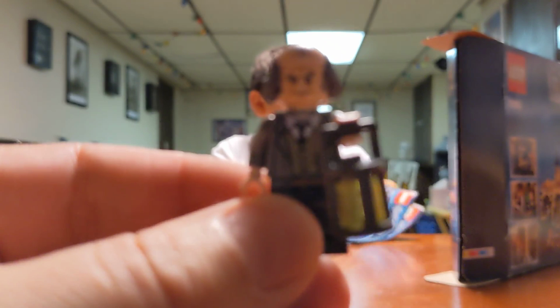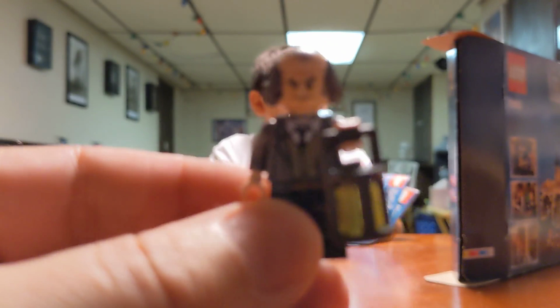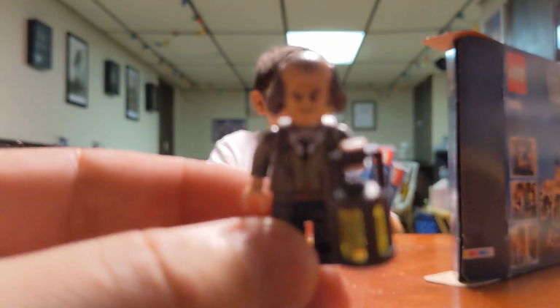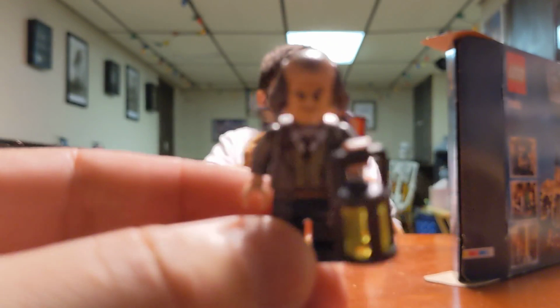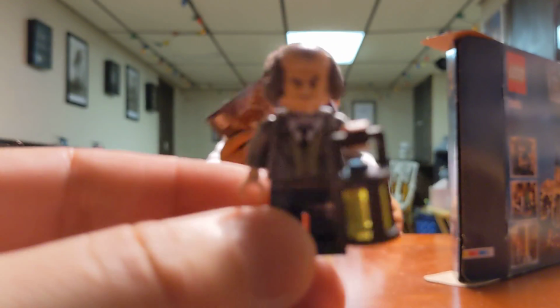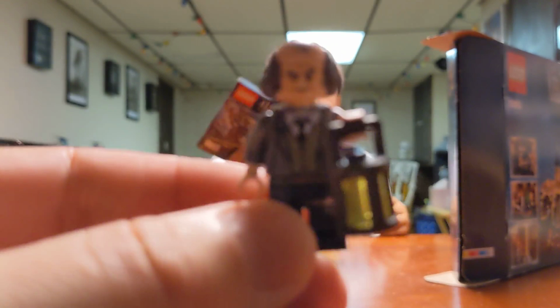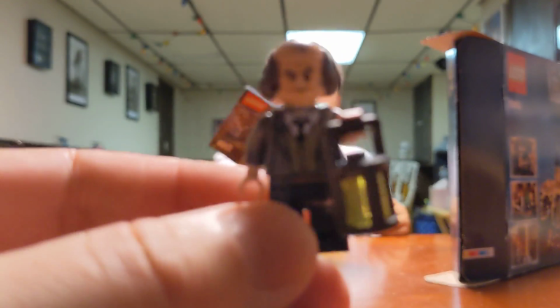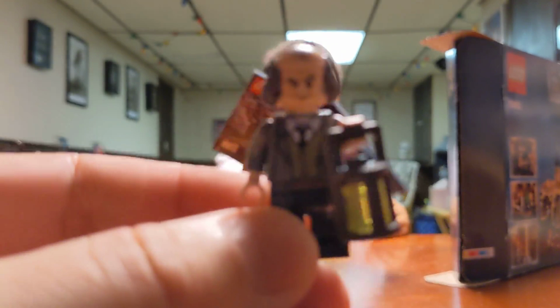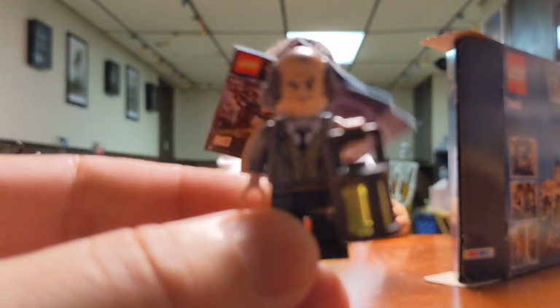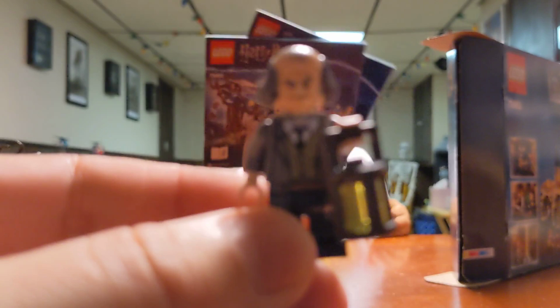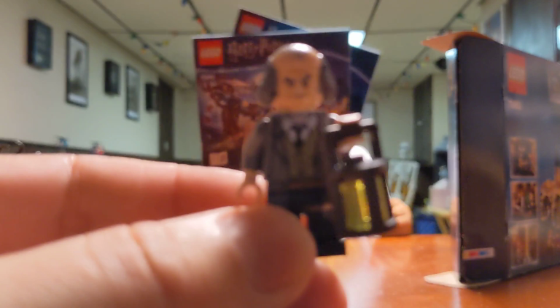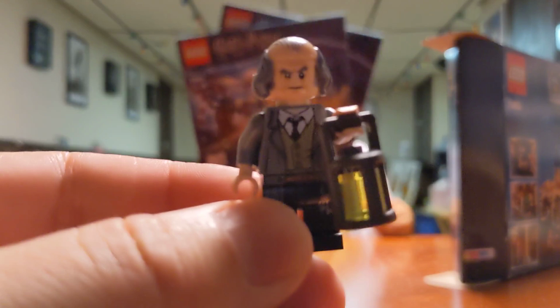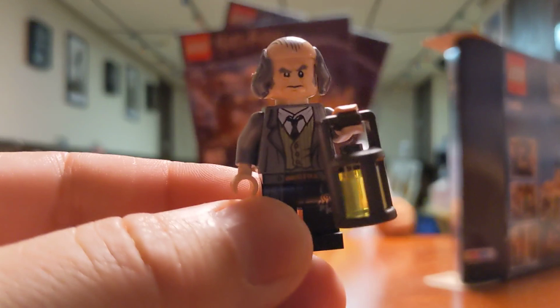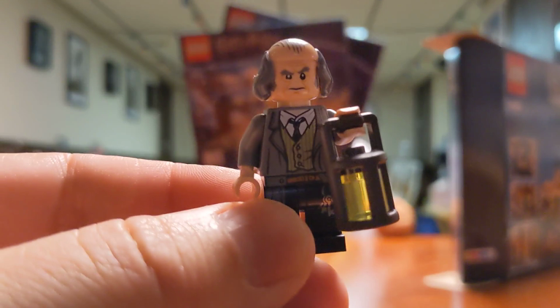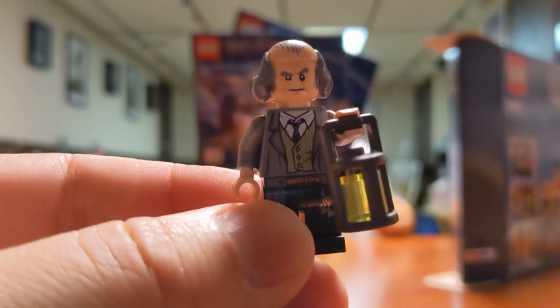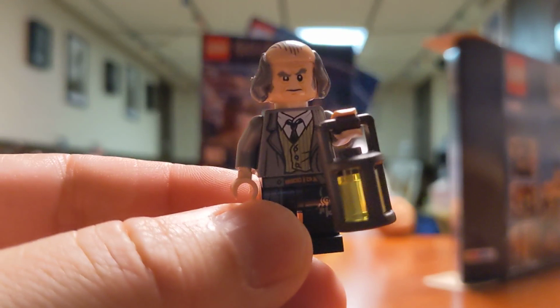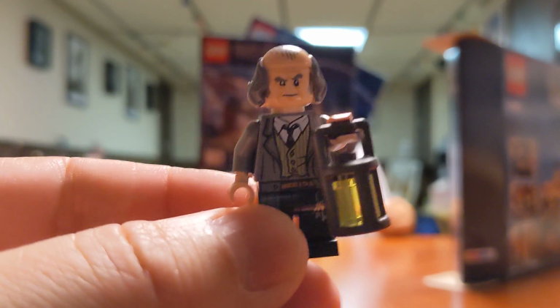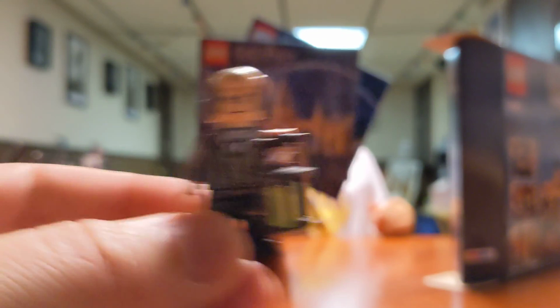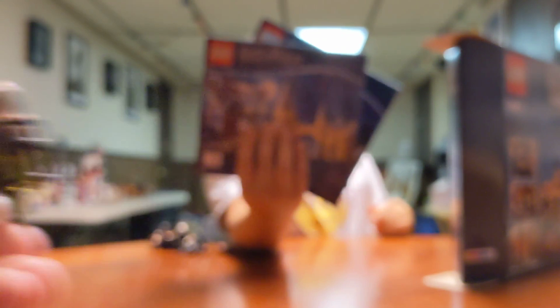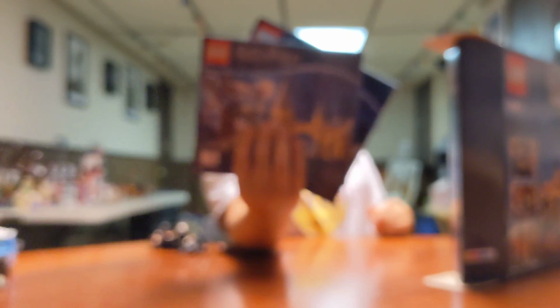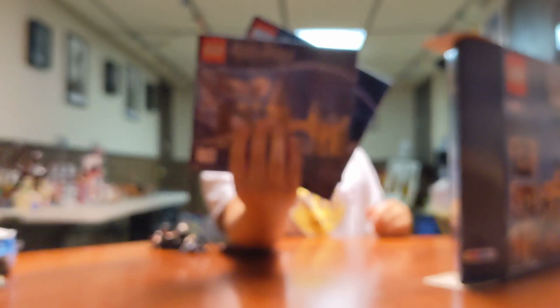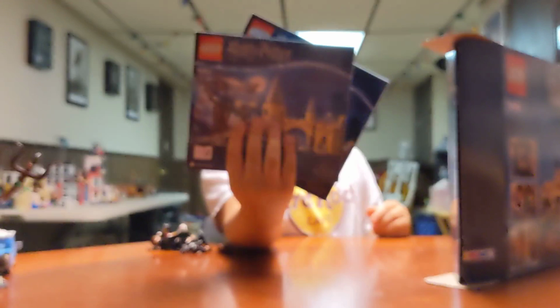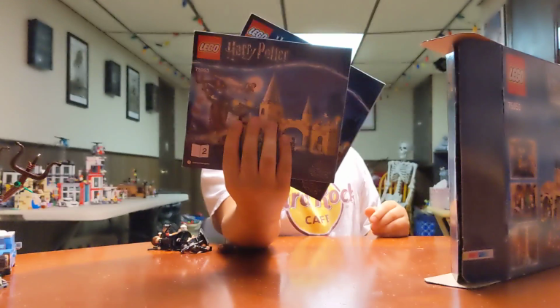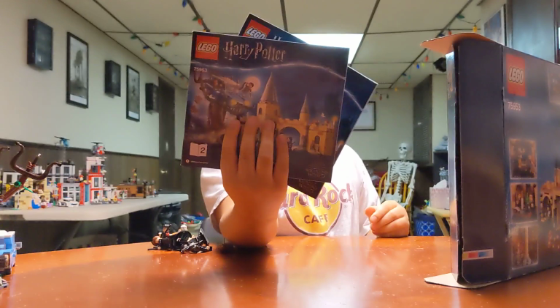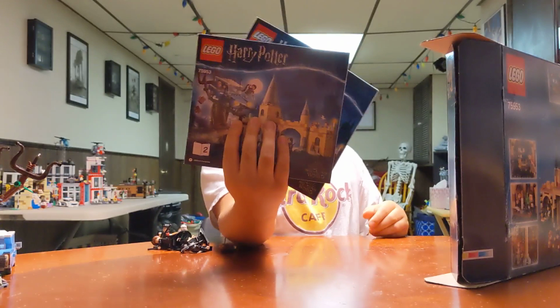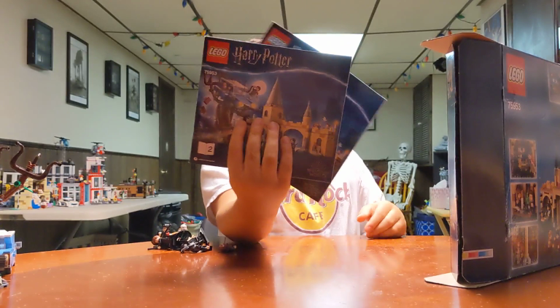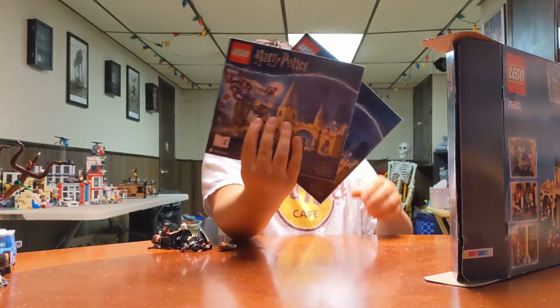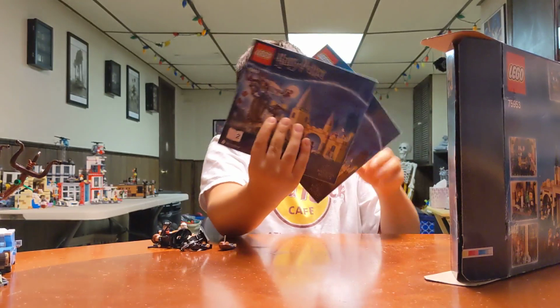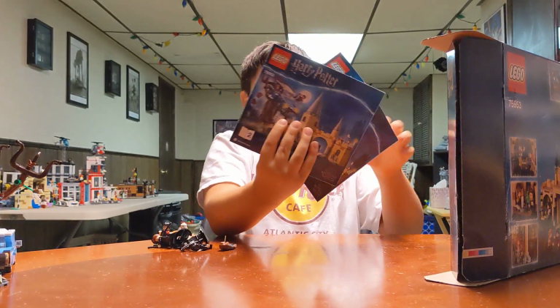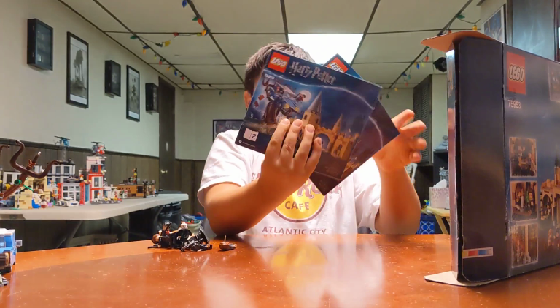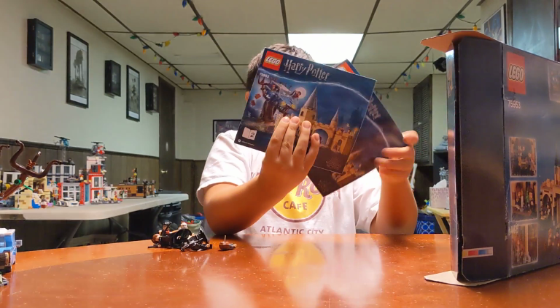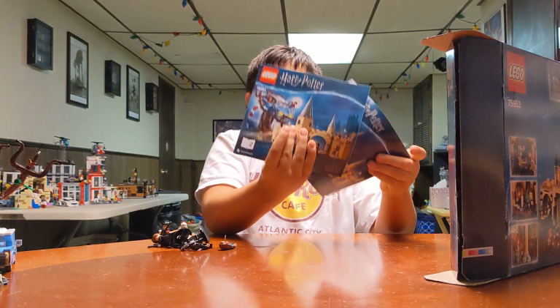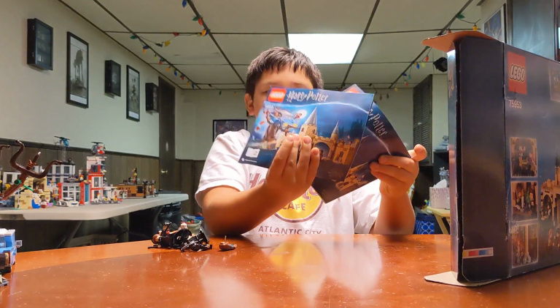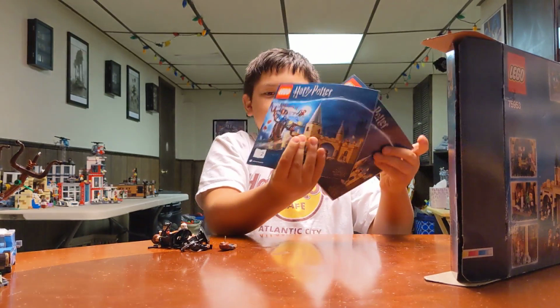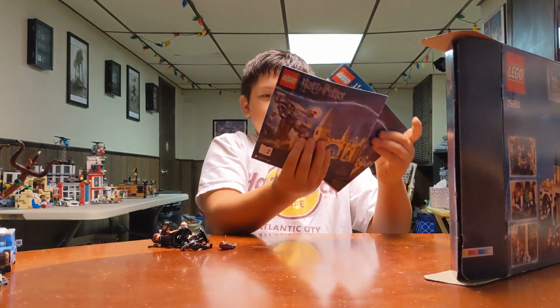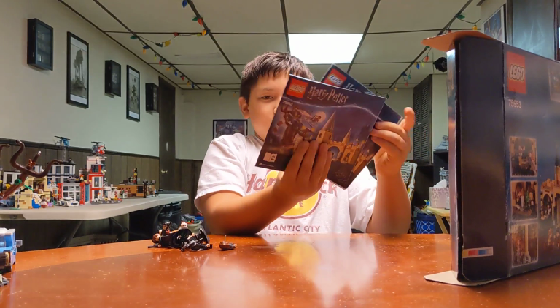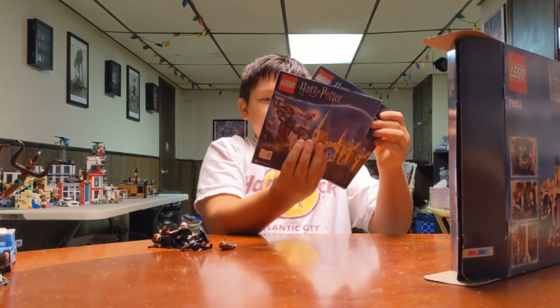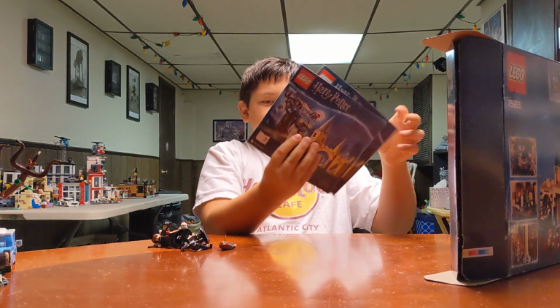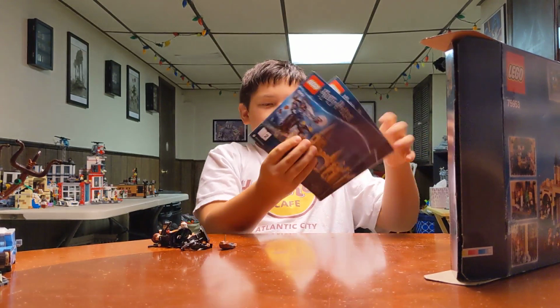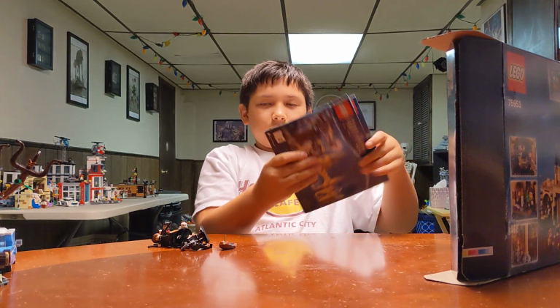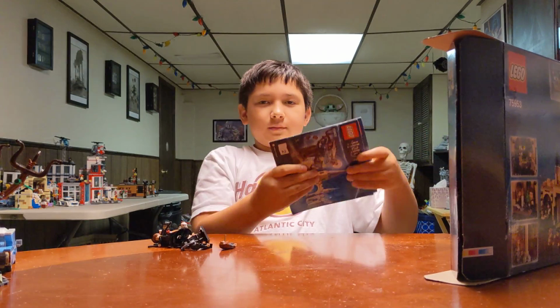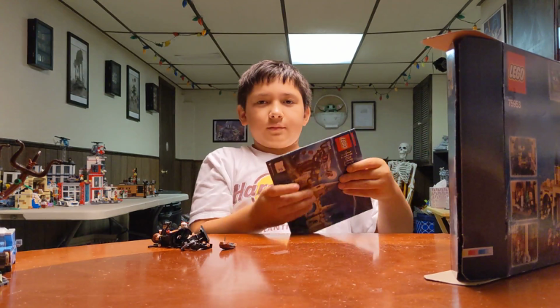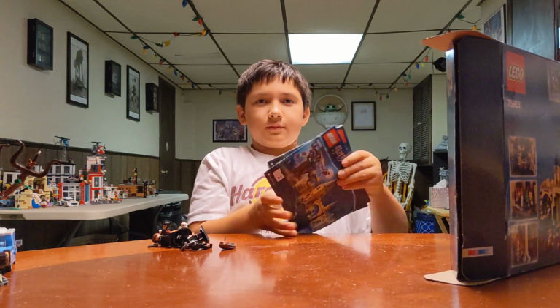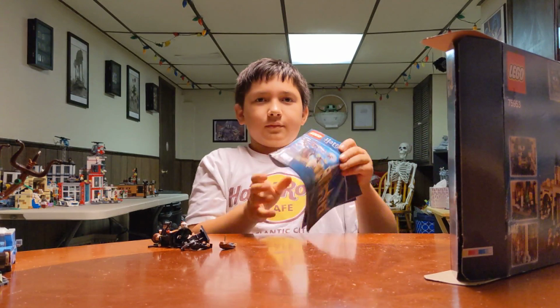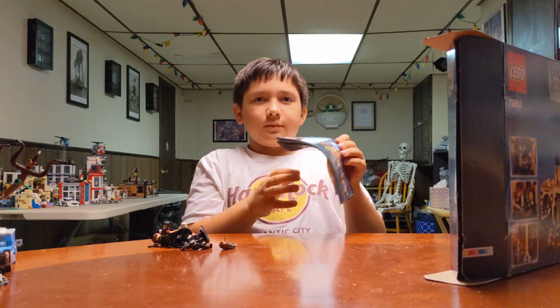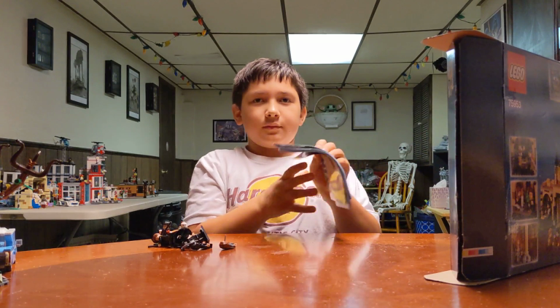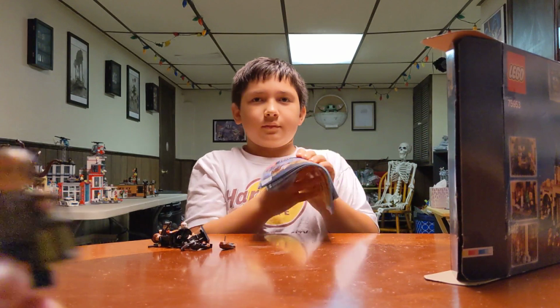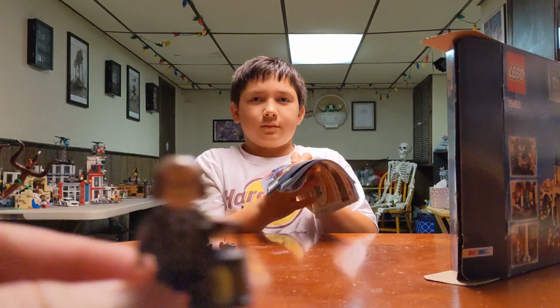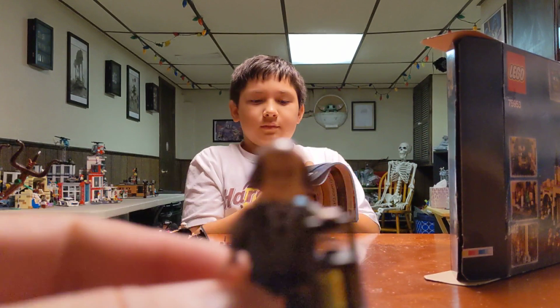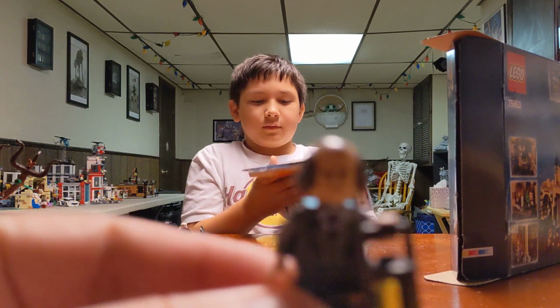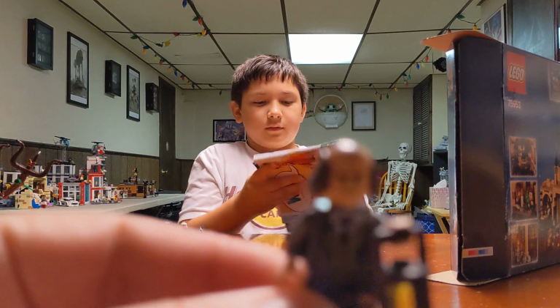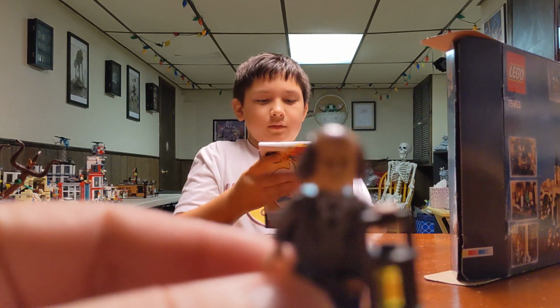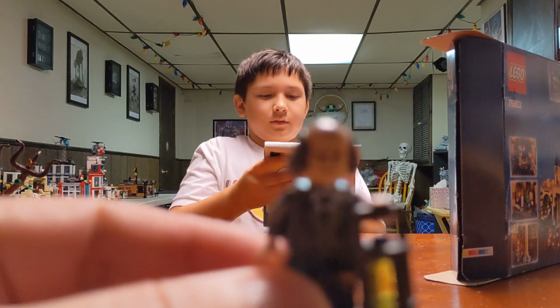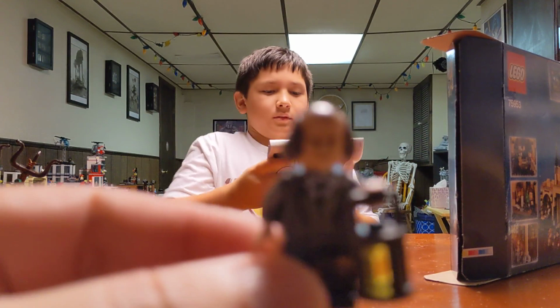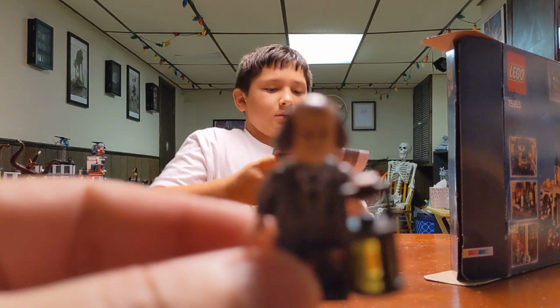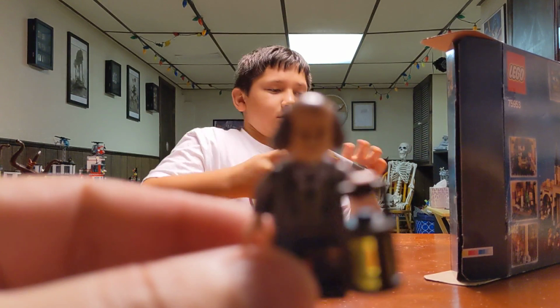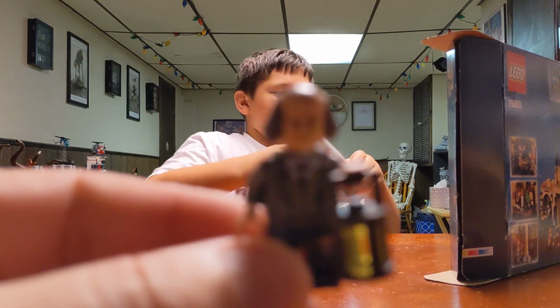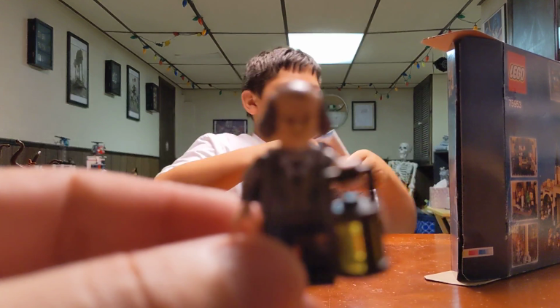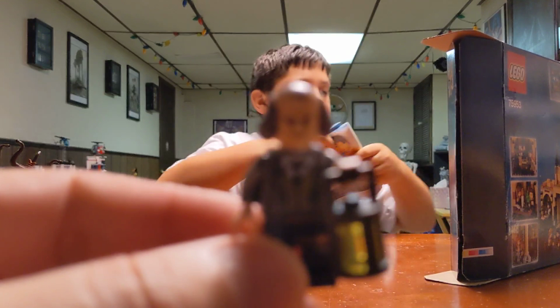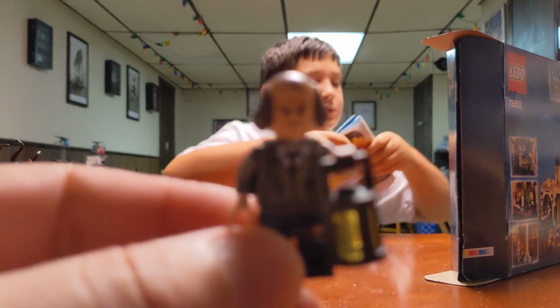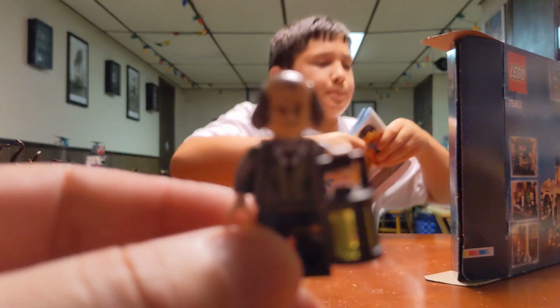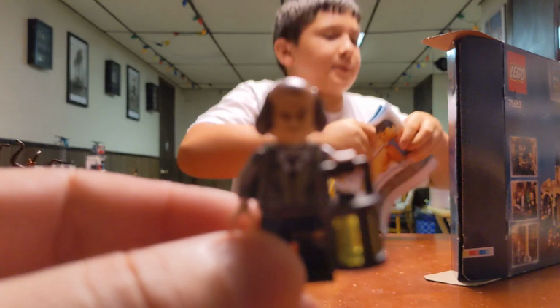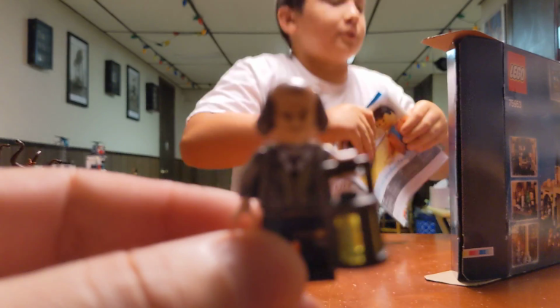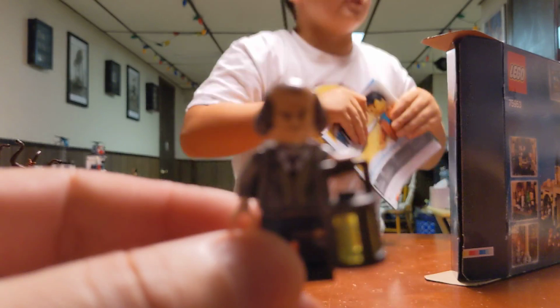Oh, and I meant to say, here are the instruction books - one and two. This one came with two instruction books because it's bigger.